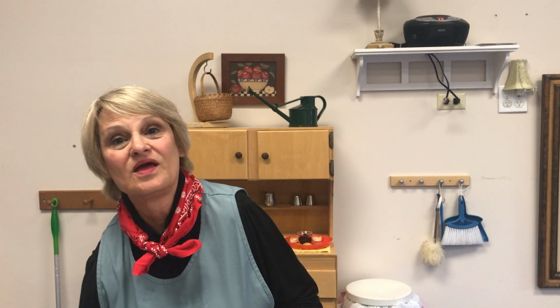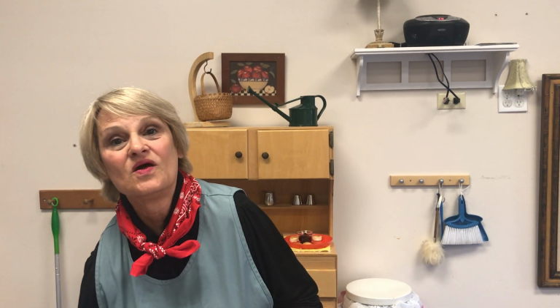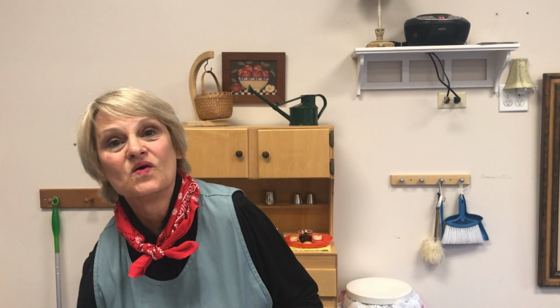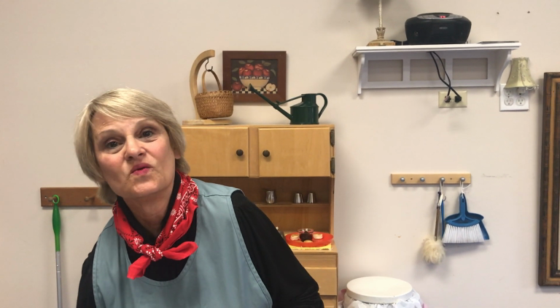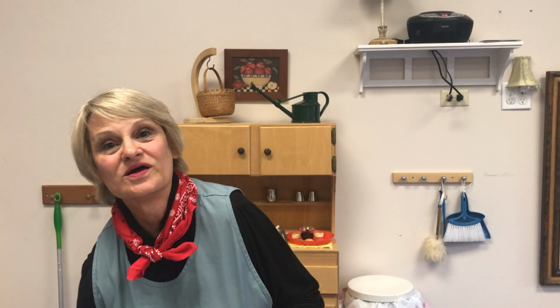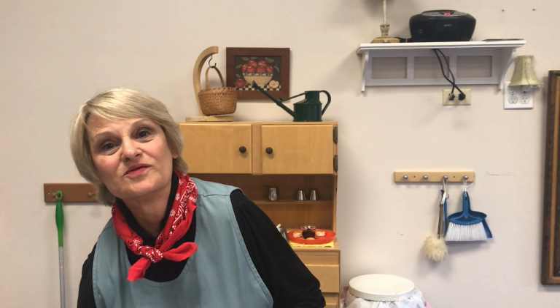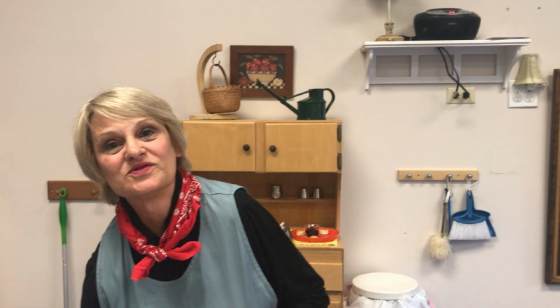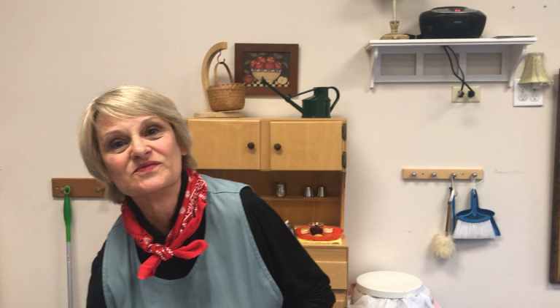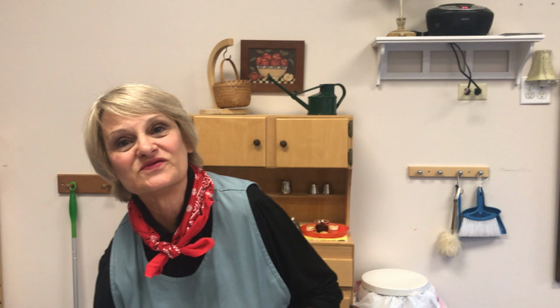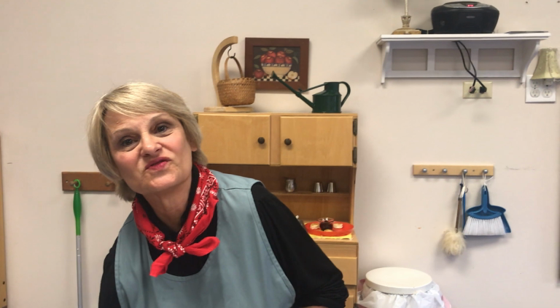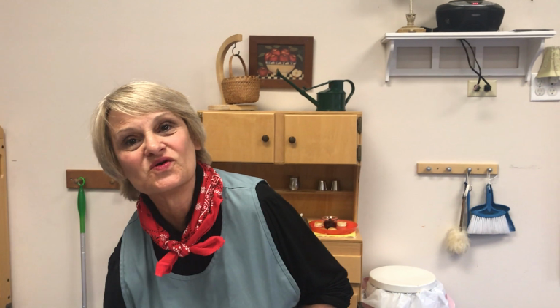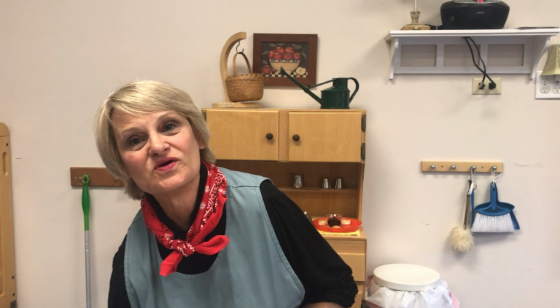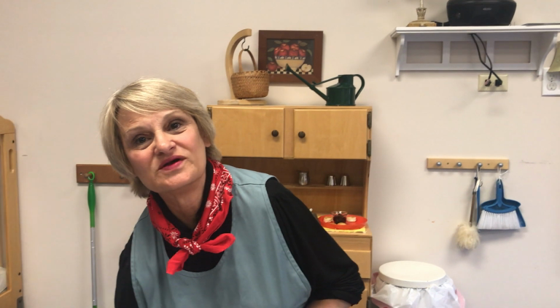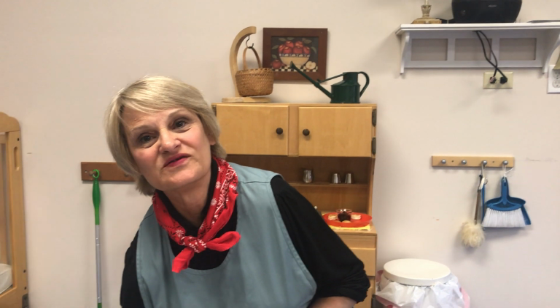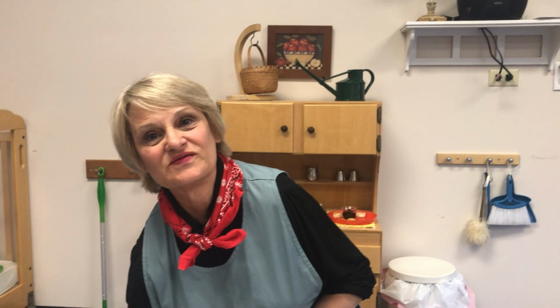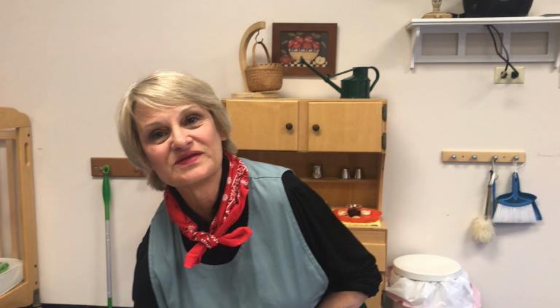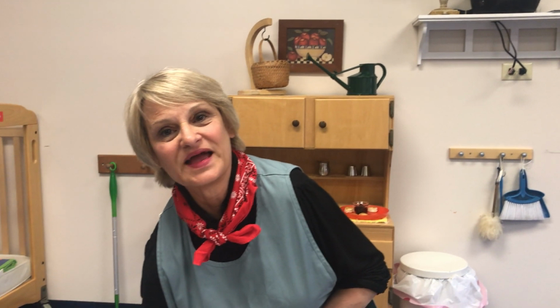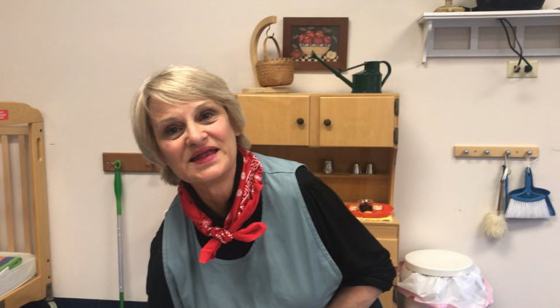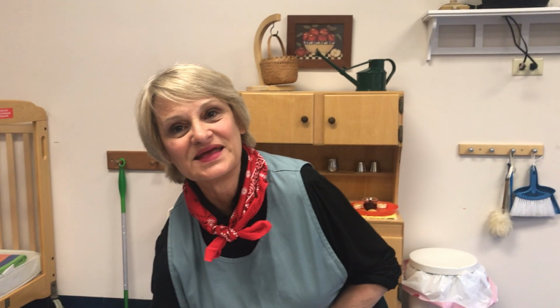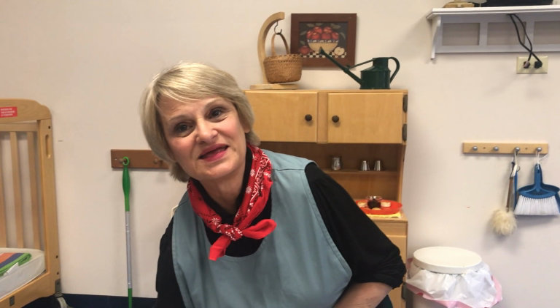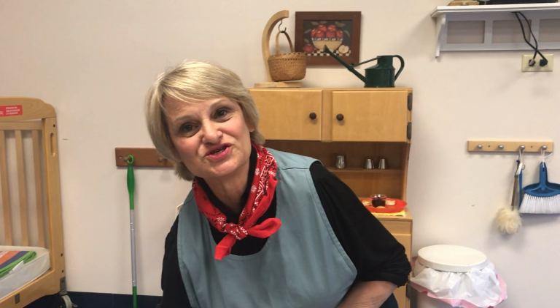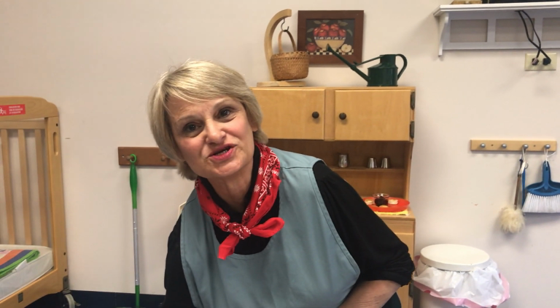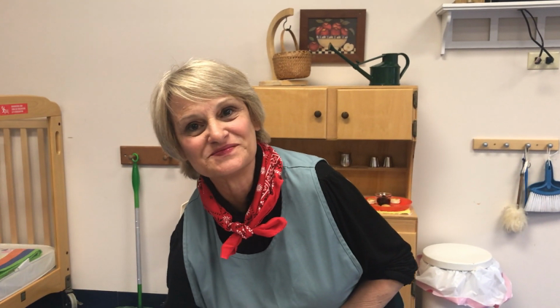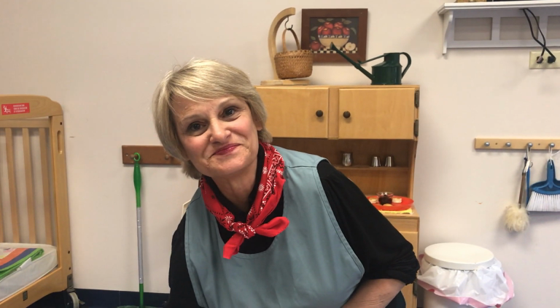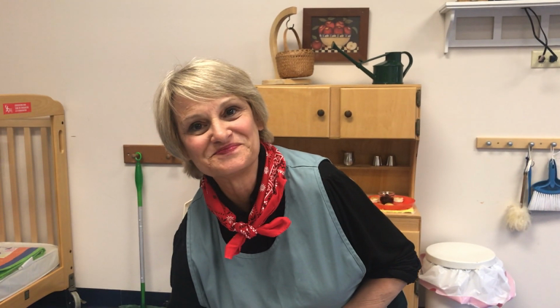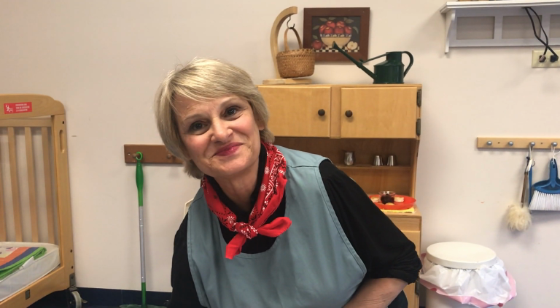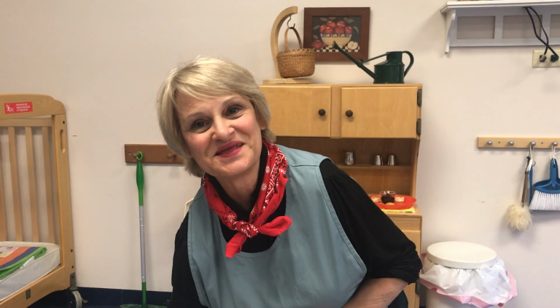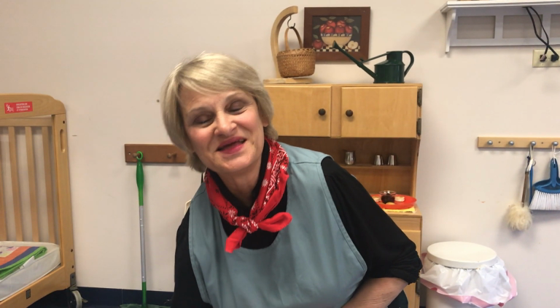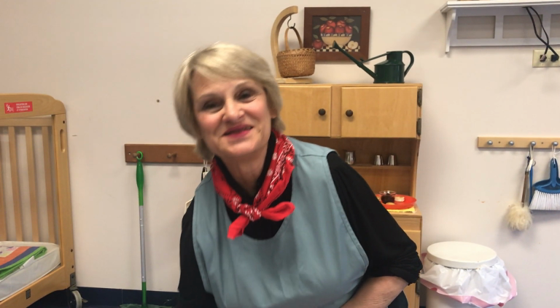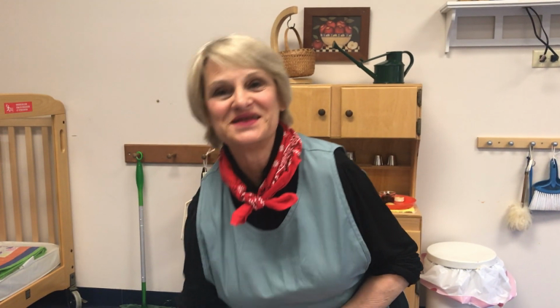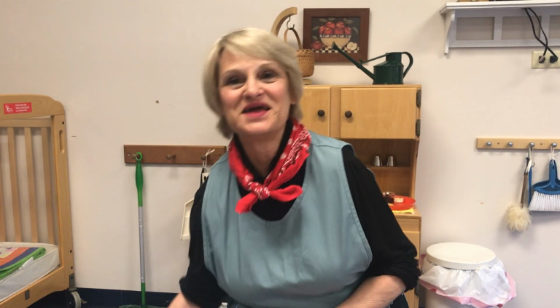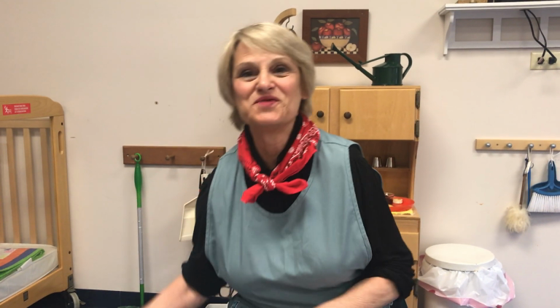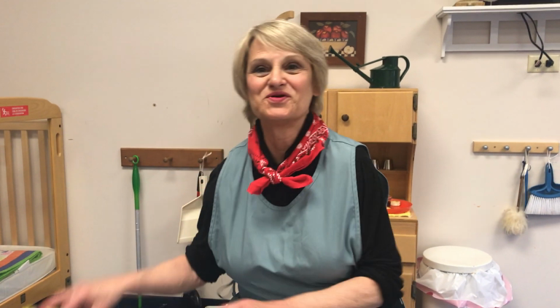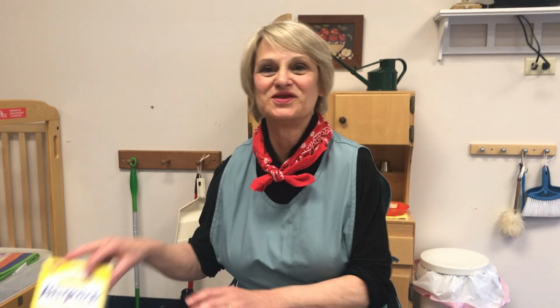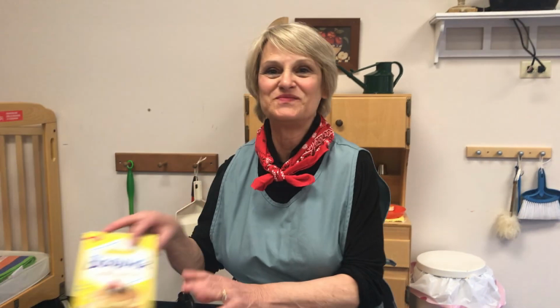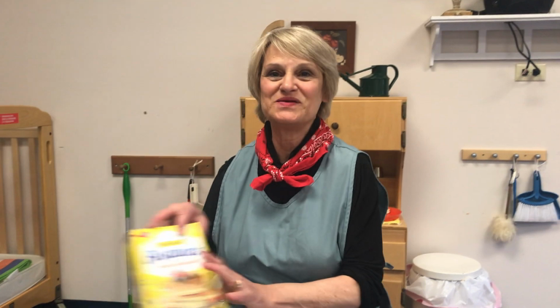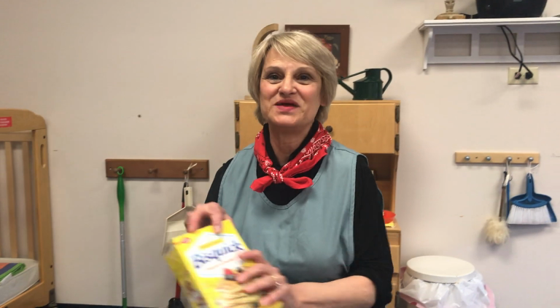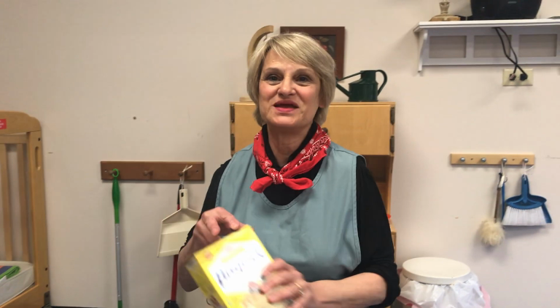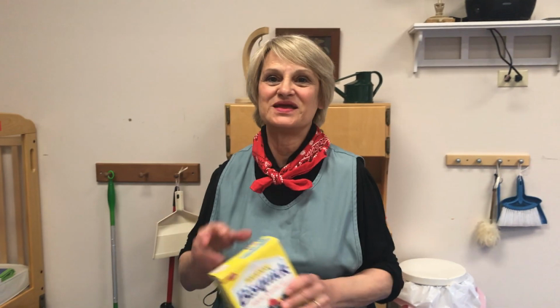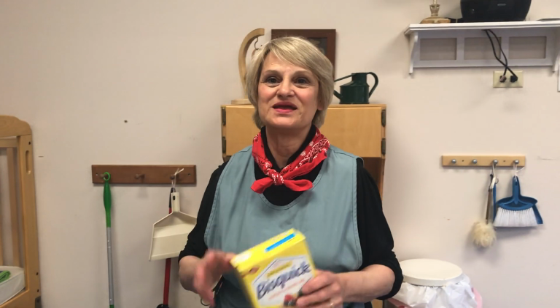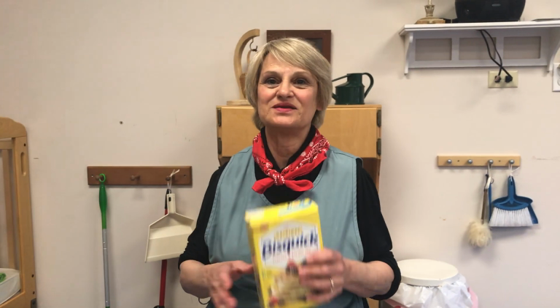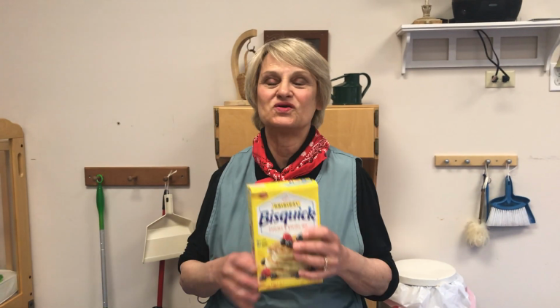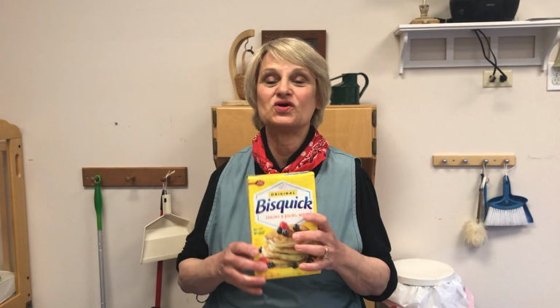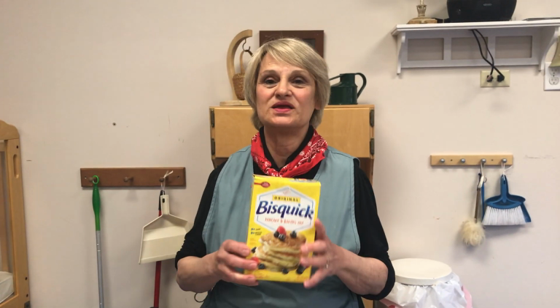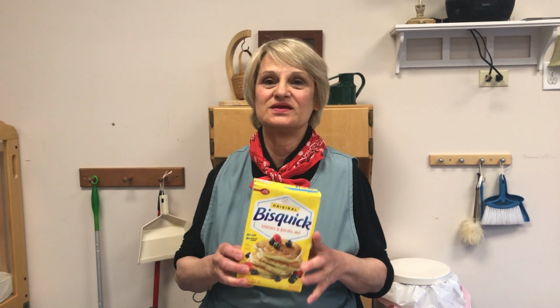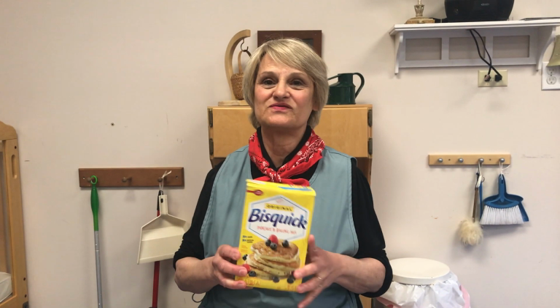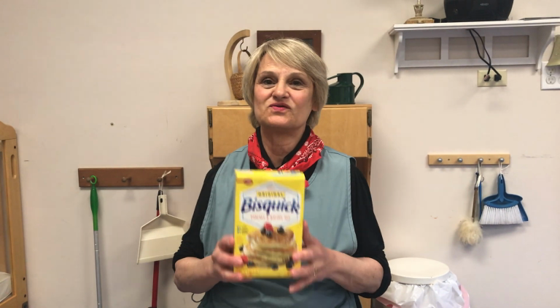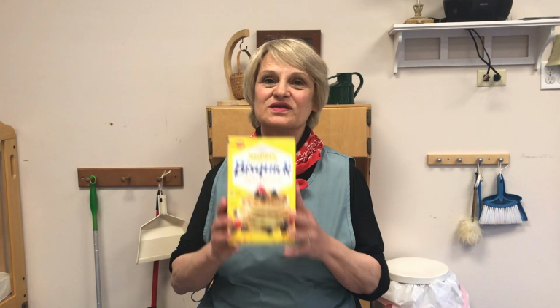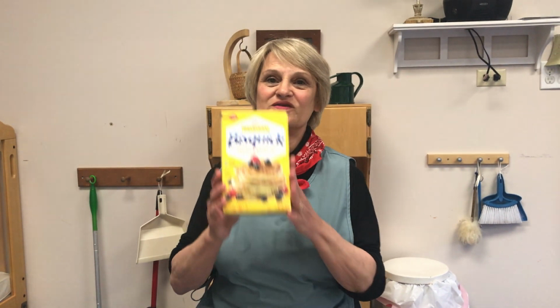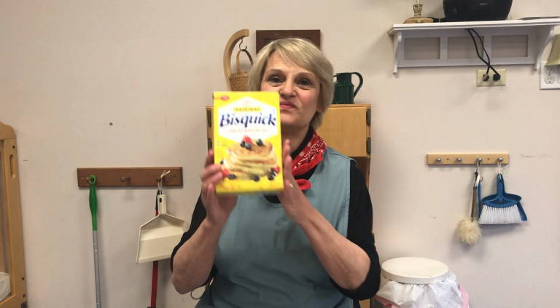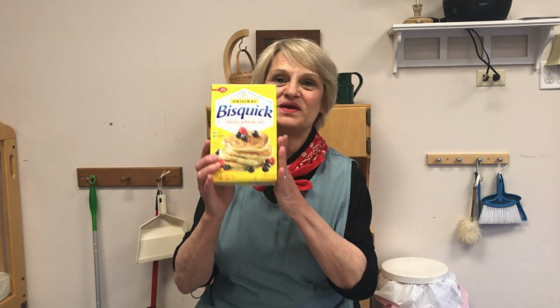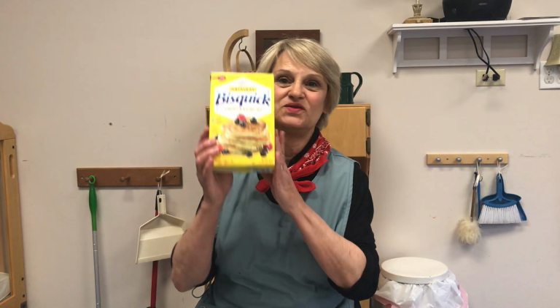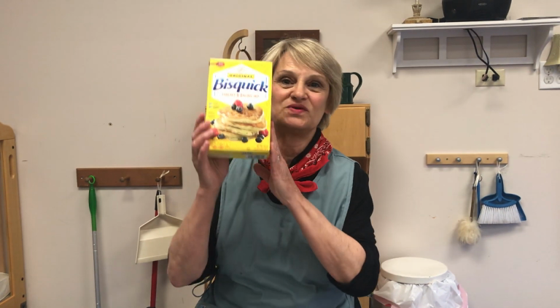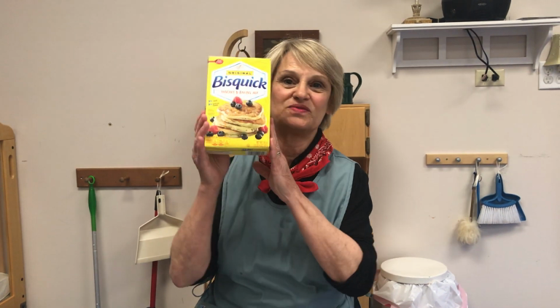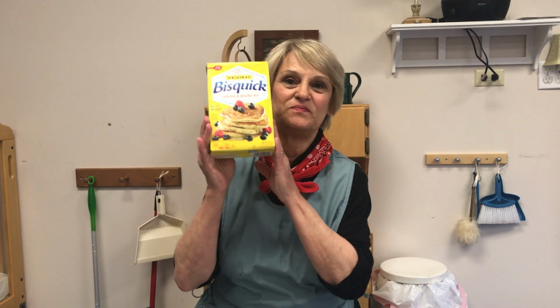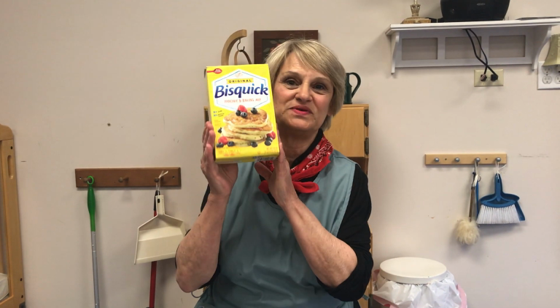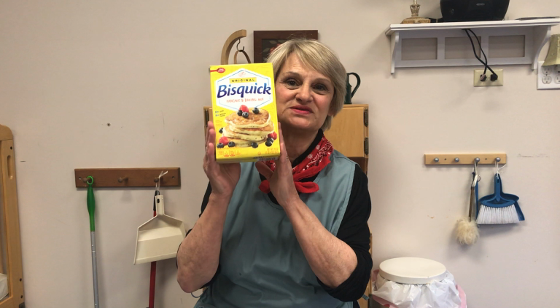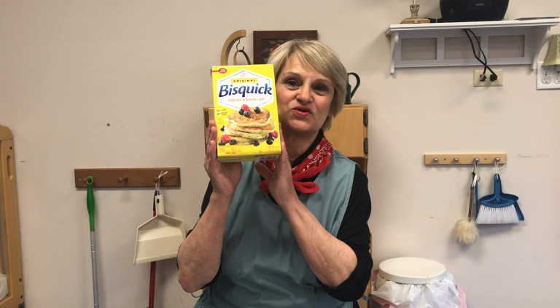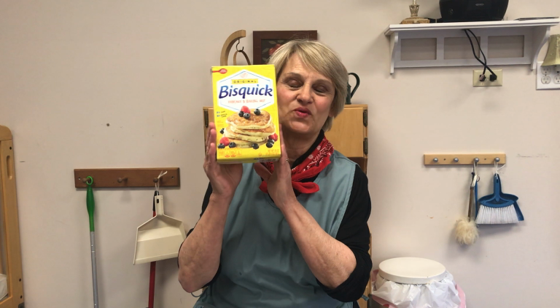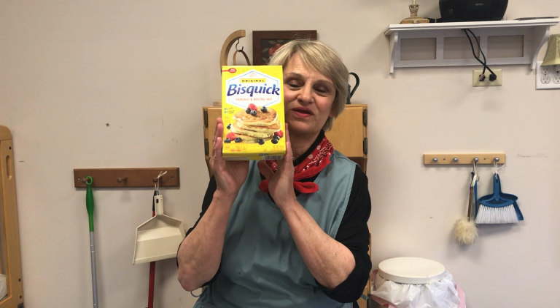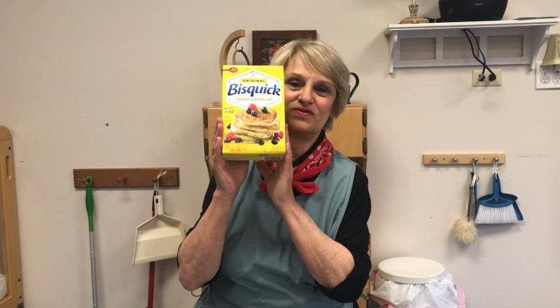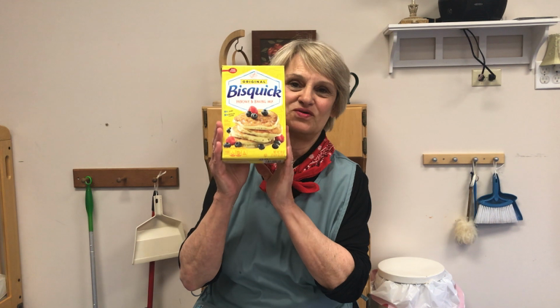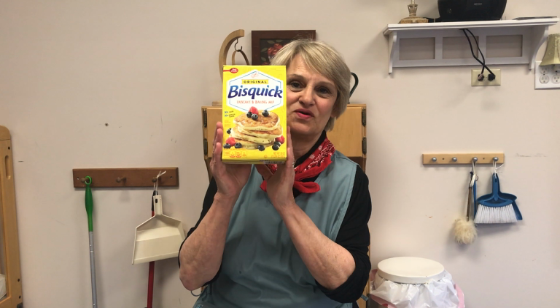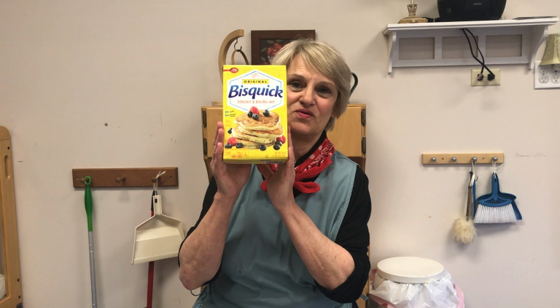Welcome to Miss Lori's Tiny Kitchen. Today we're going to be baking cookies made with Bisquick dough.